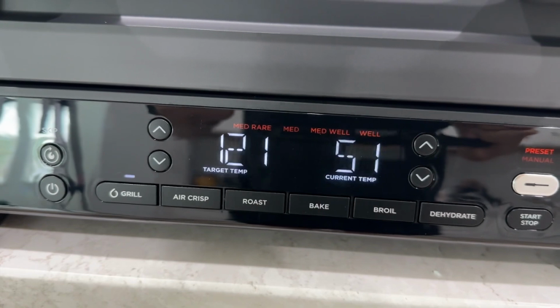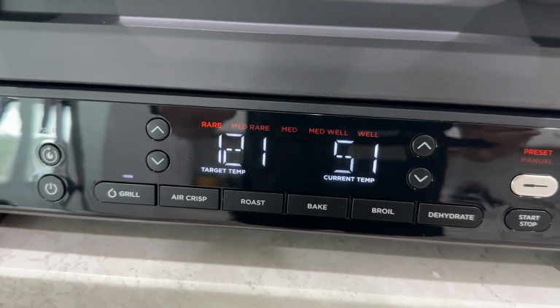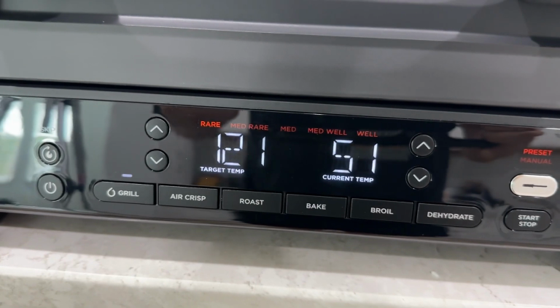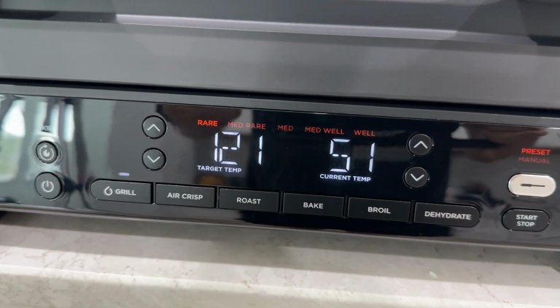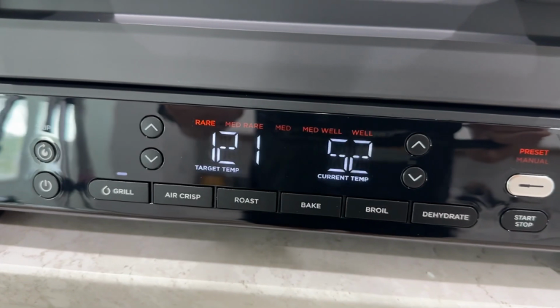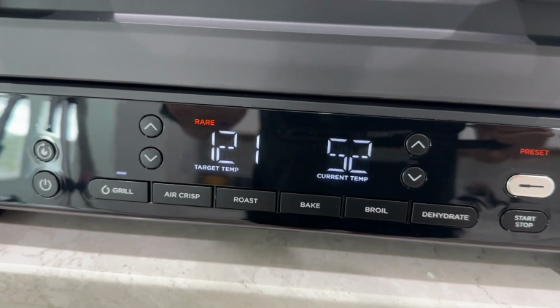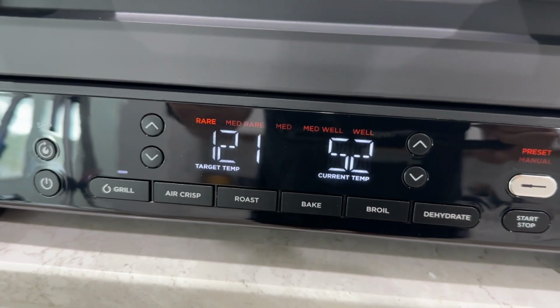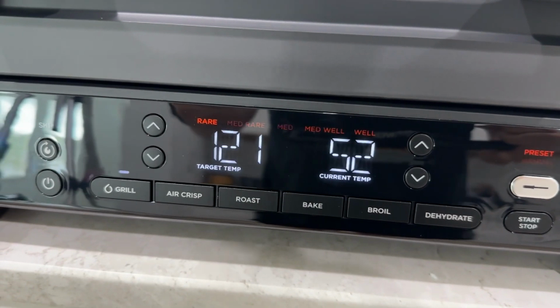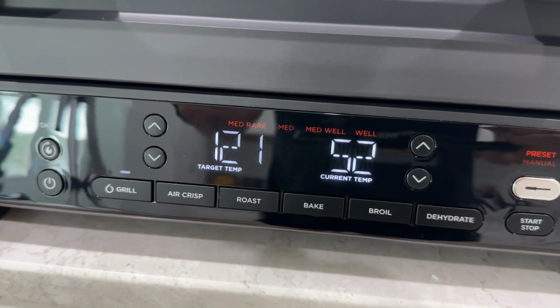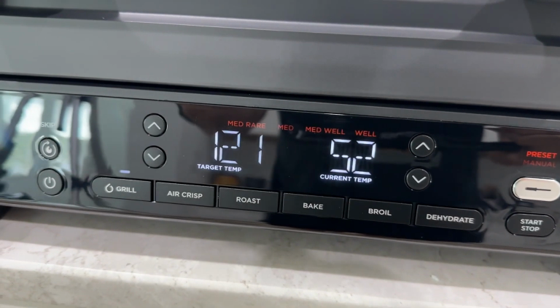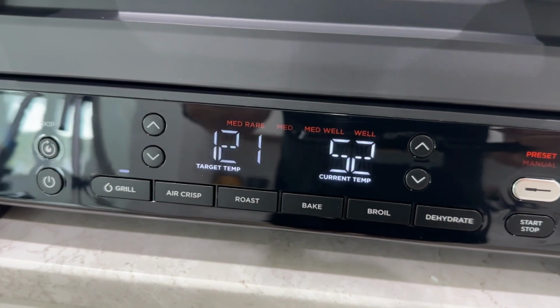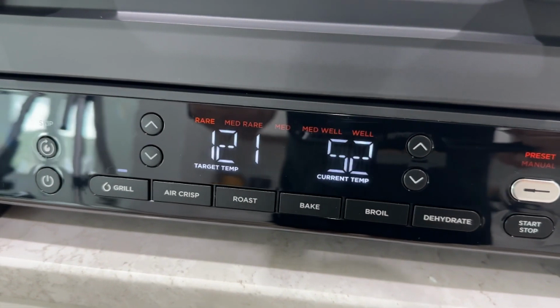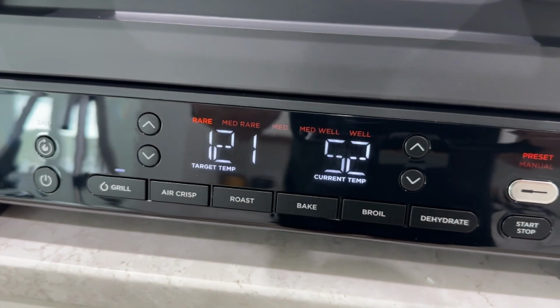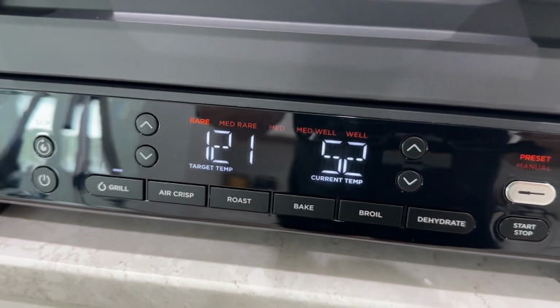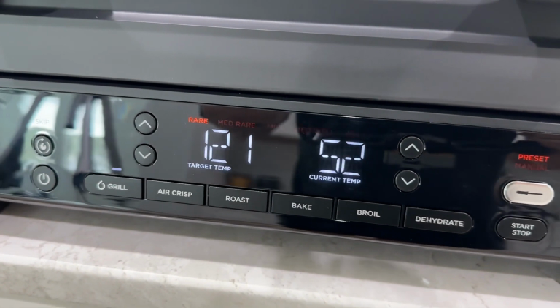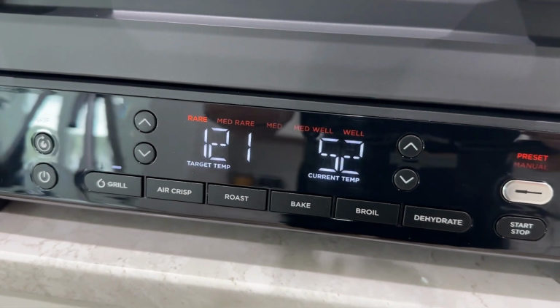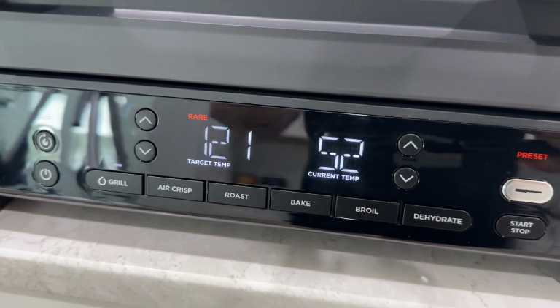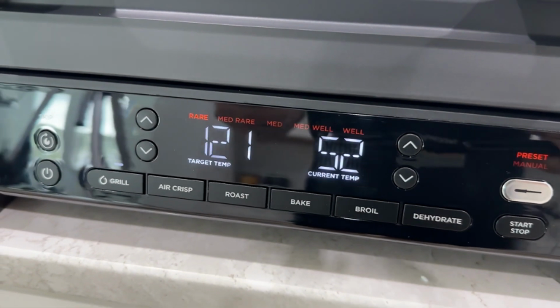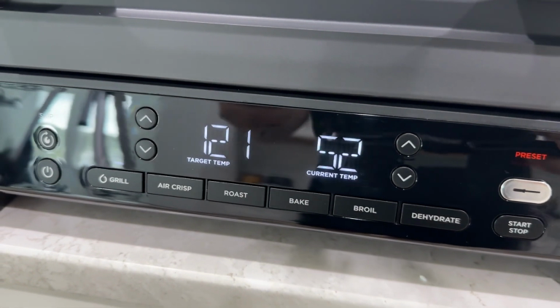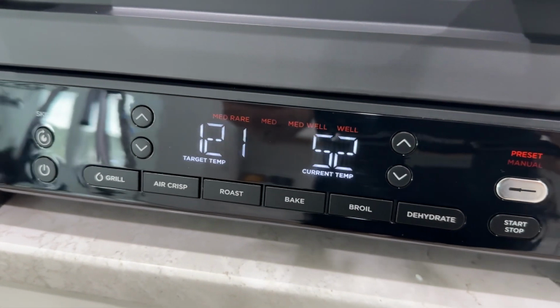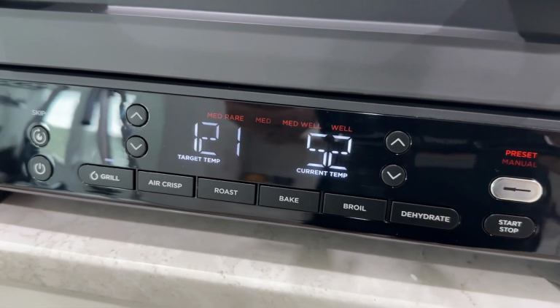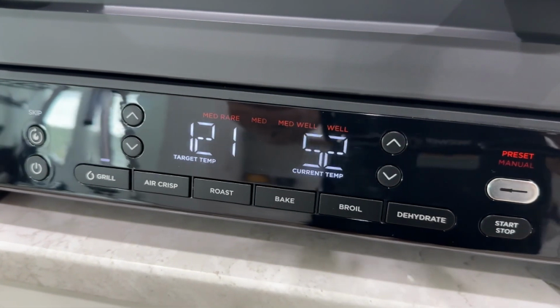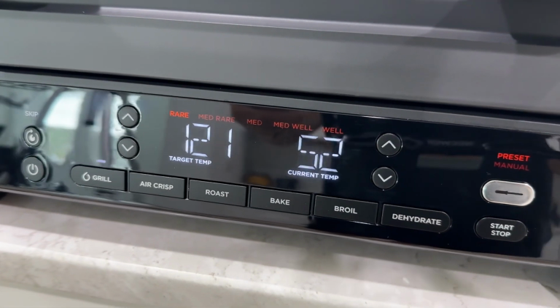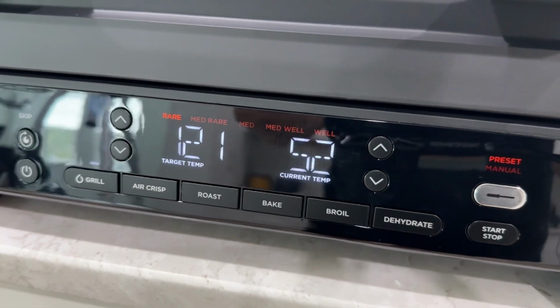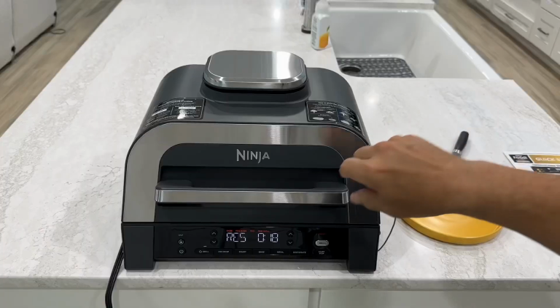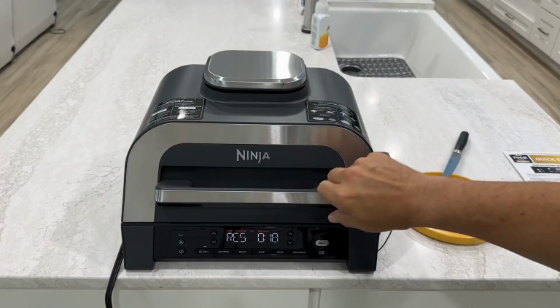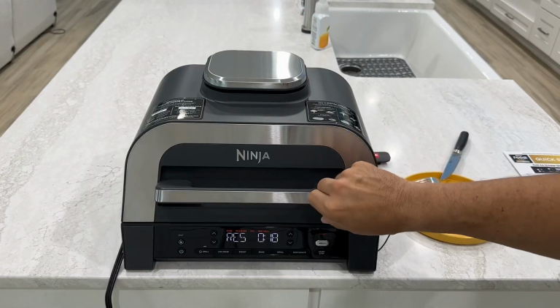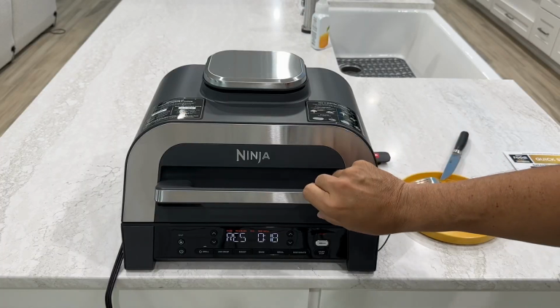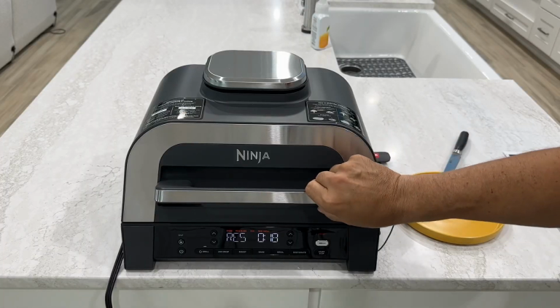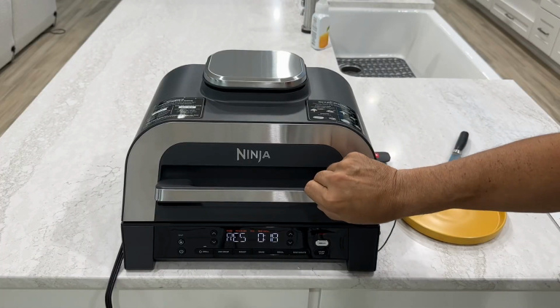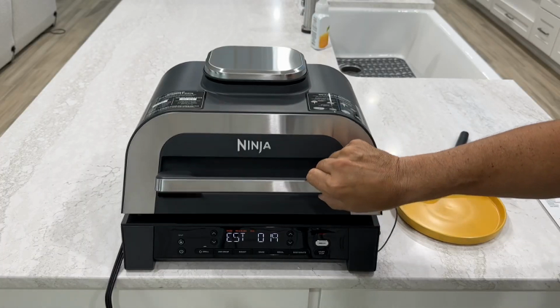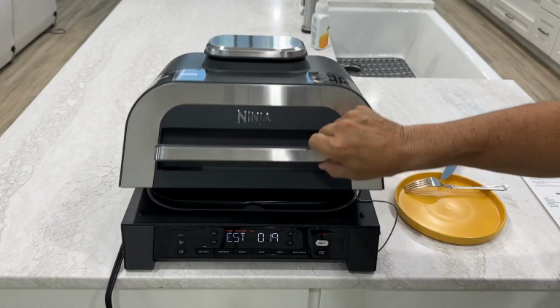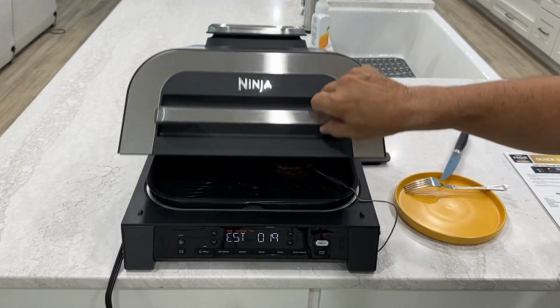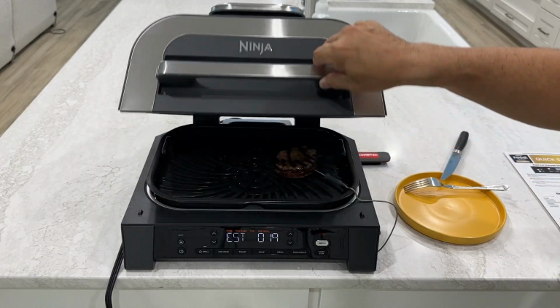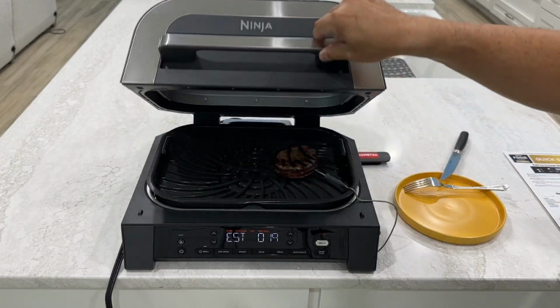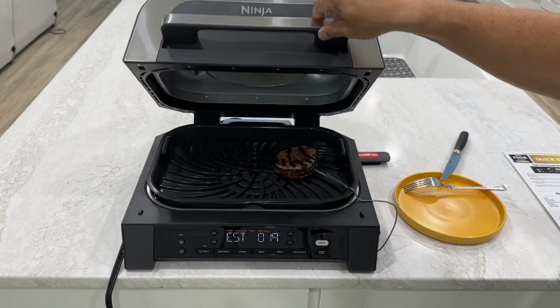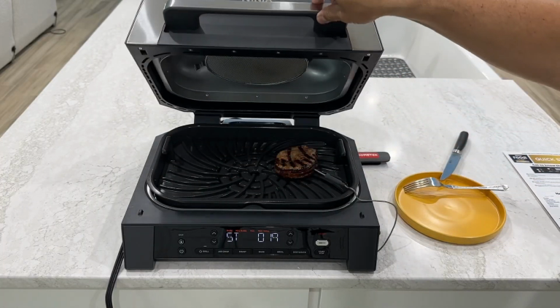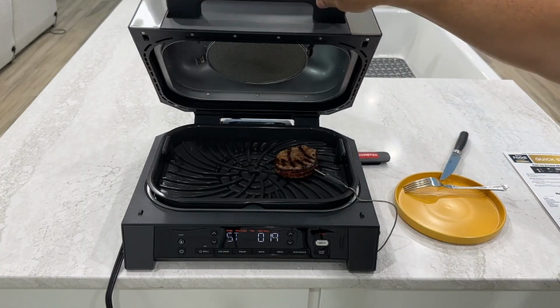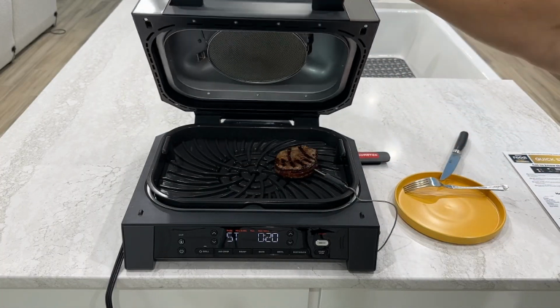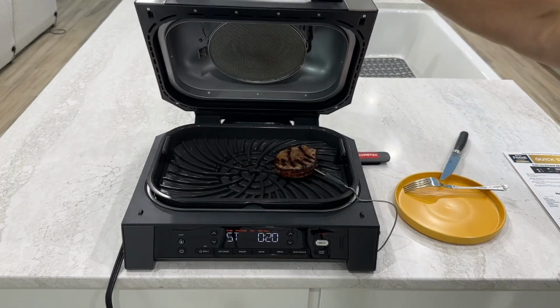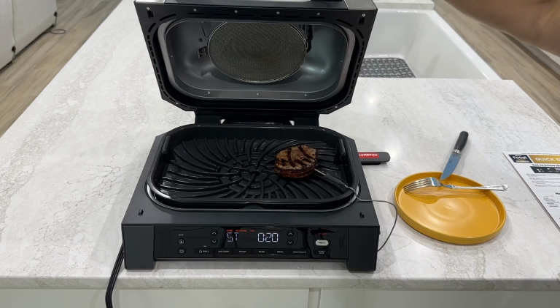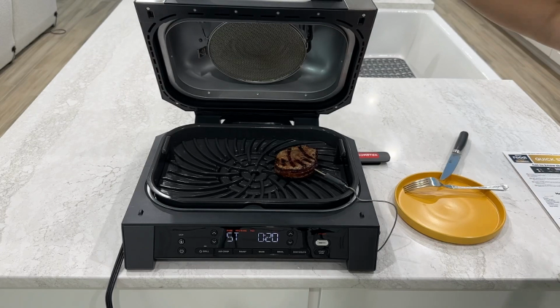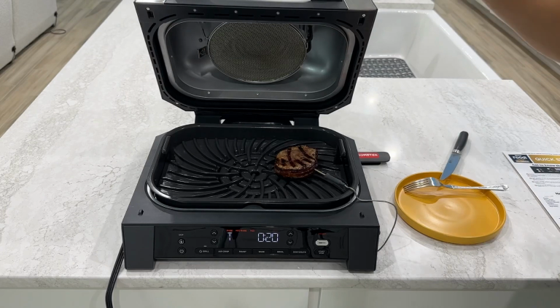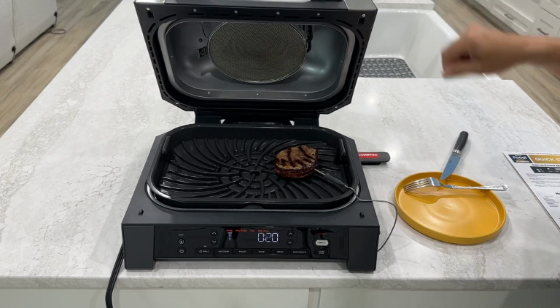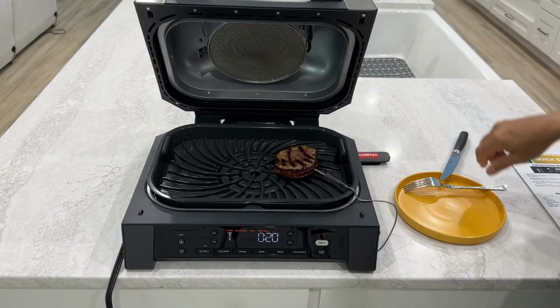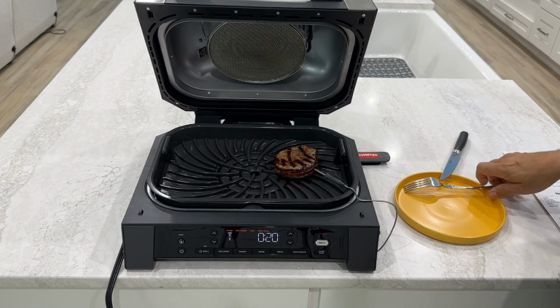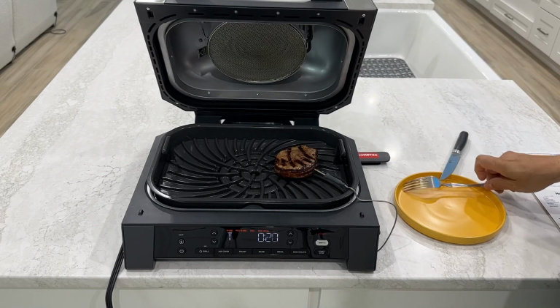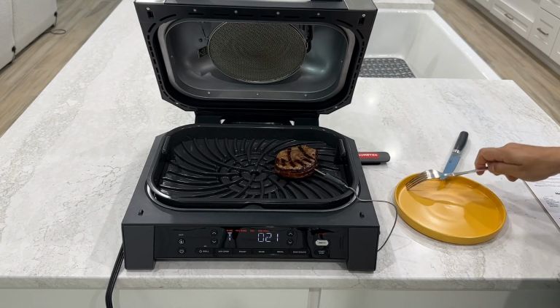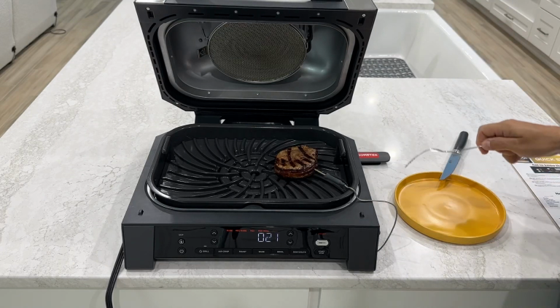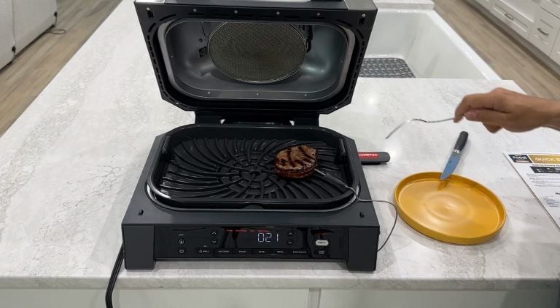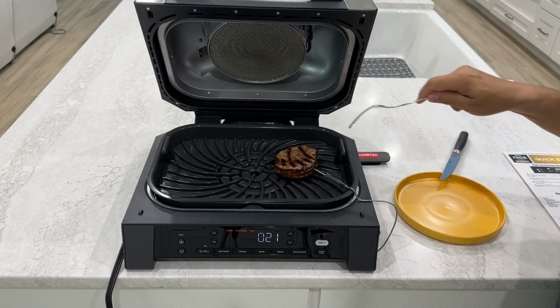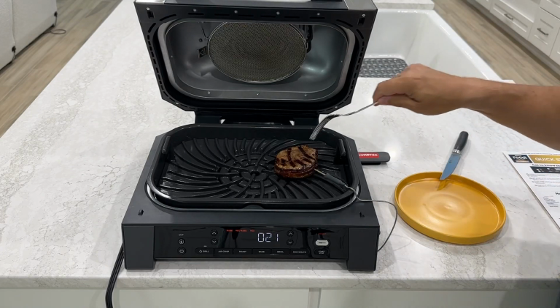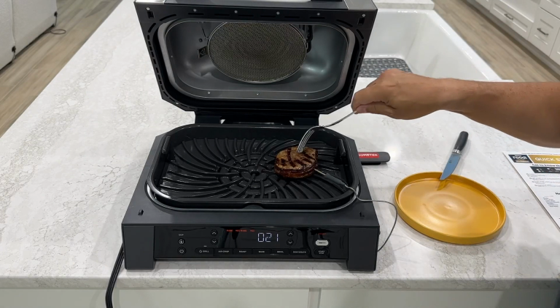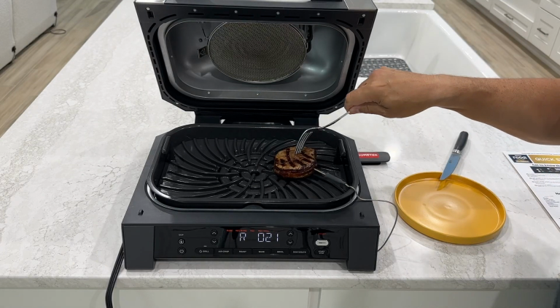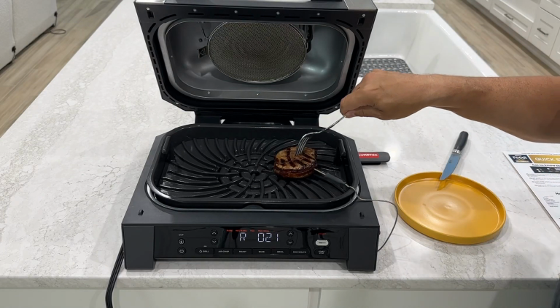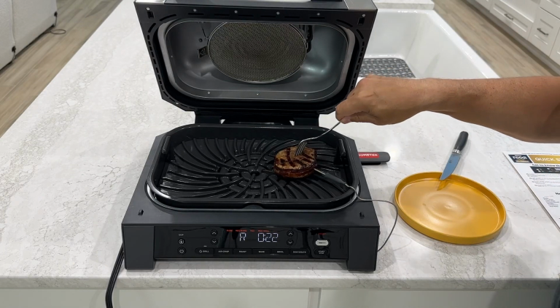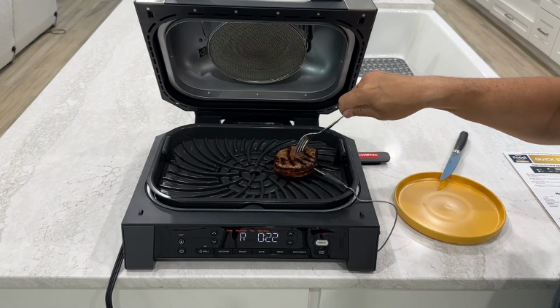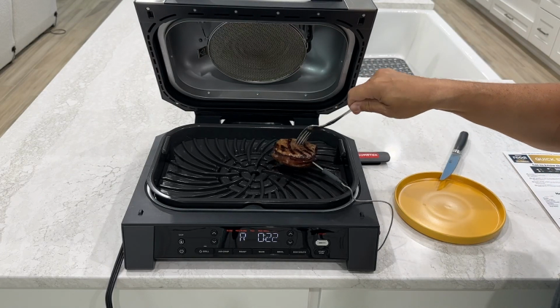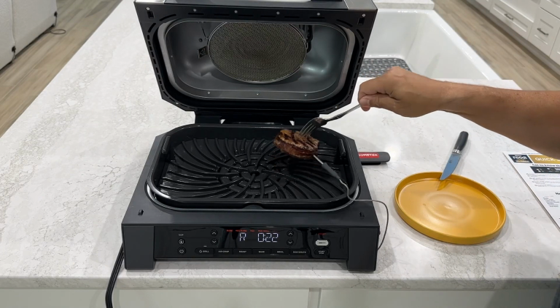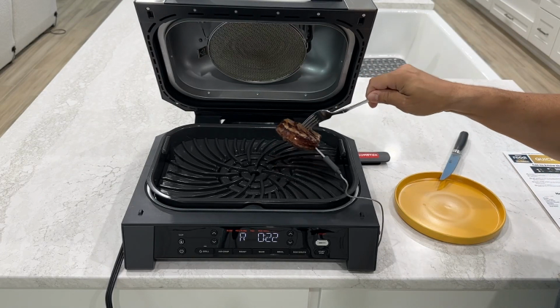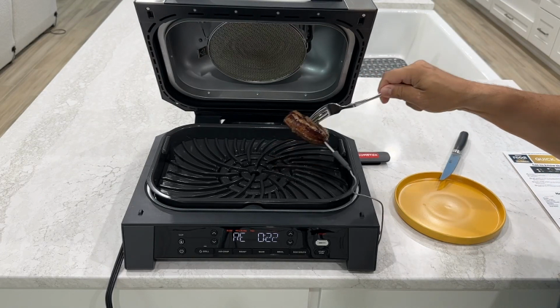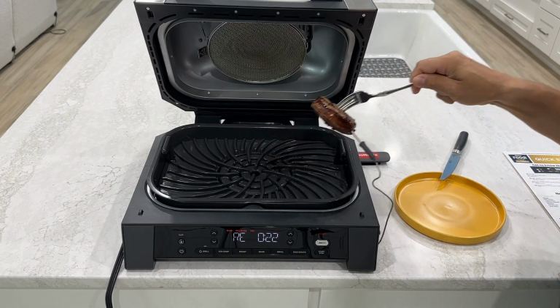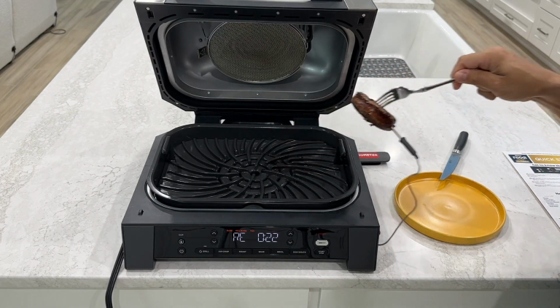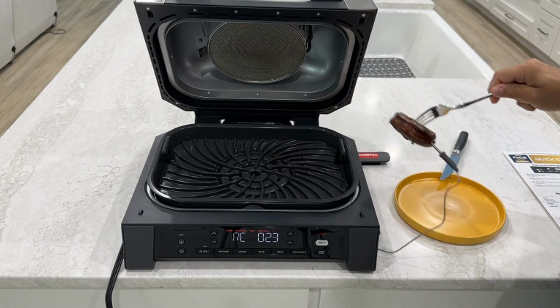There's a four-quart crisper basket for air frying if that's your thing. But the killer app here is definitely the indoor grill. It's genius.